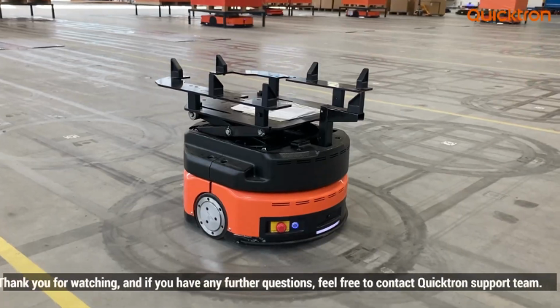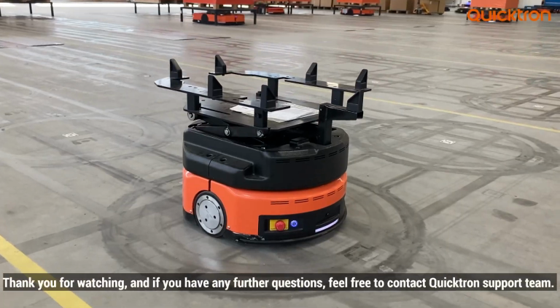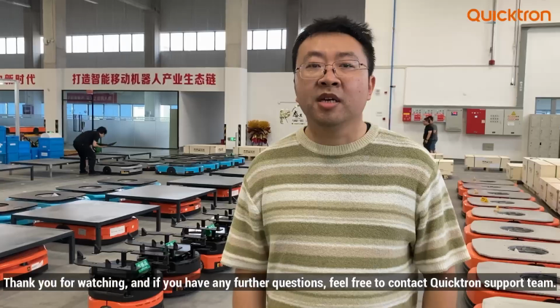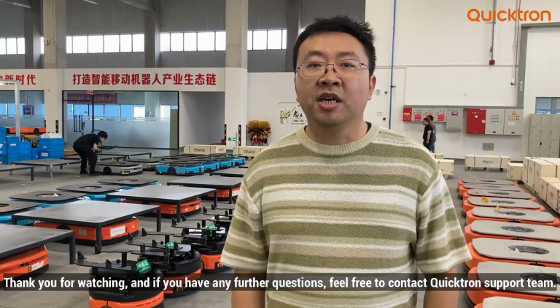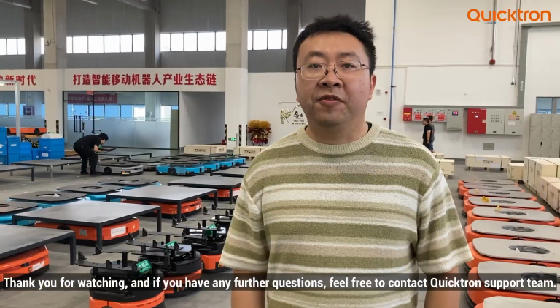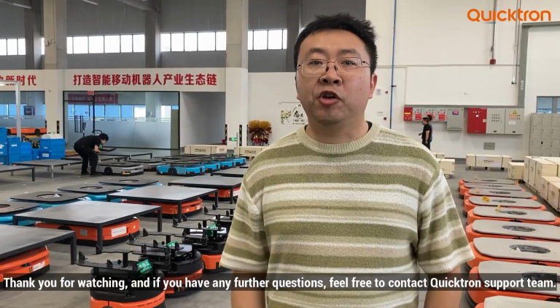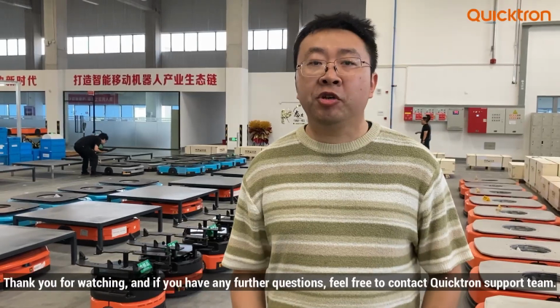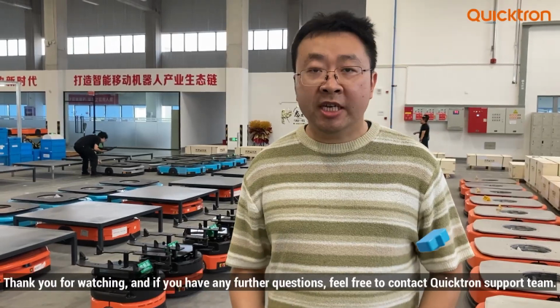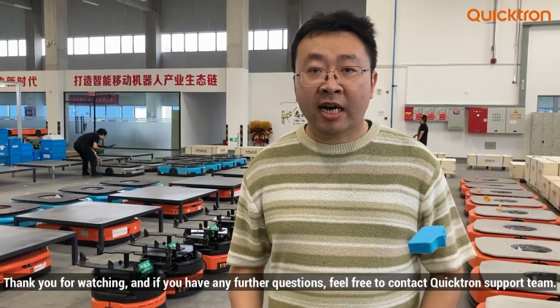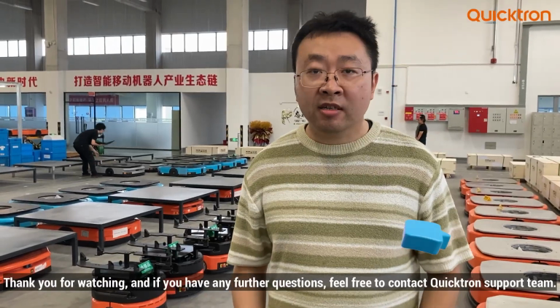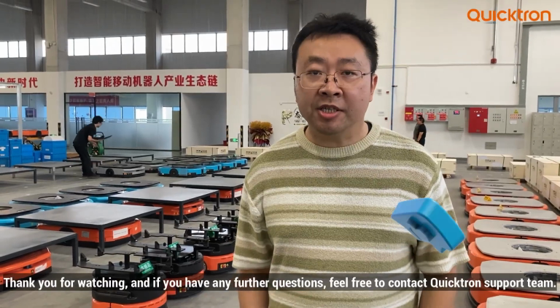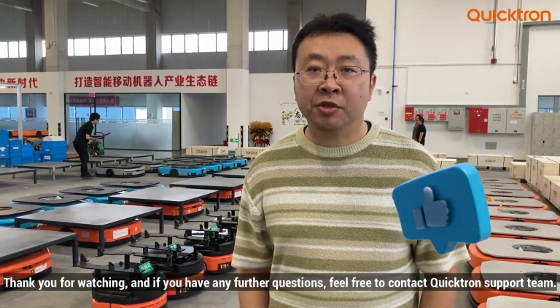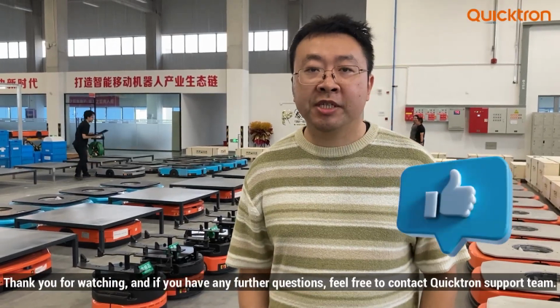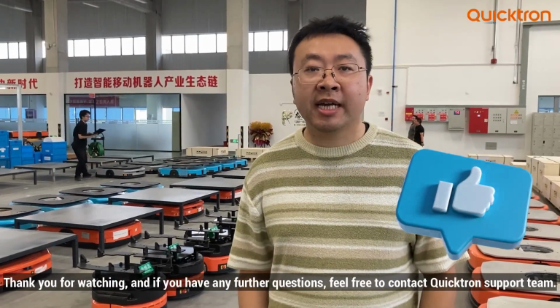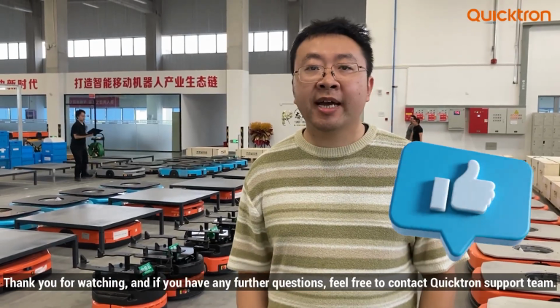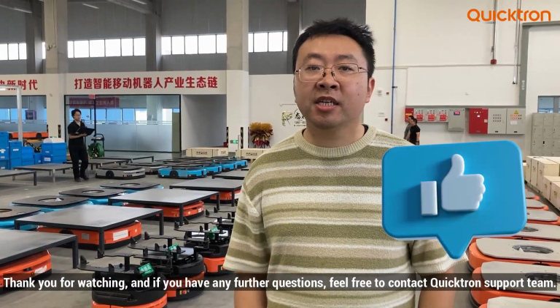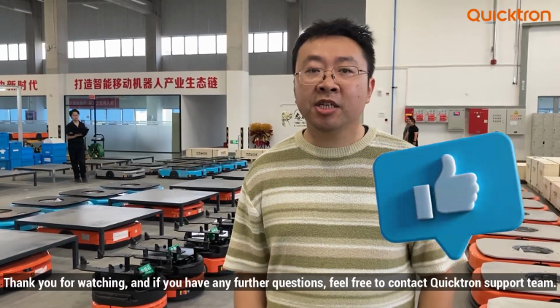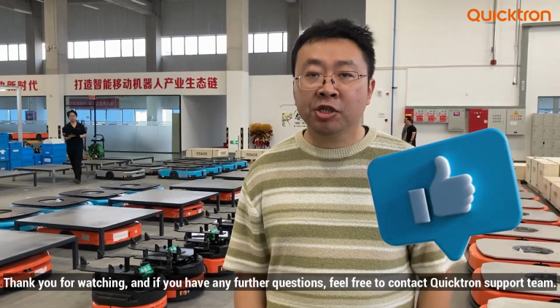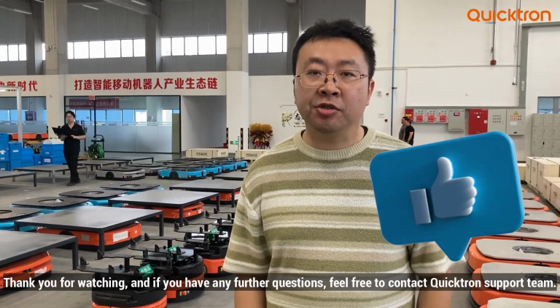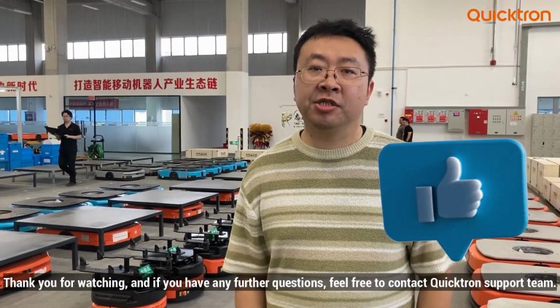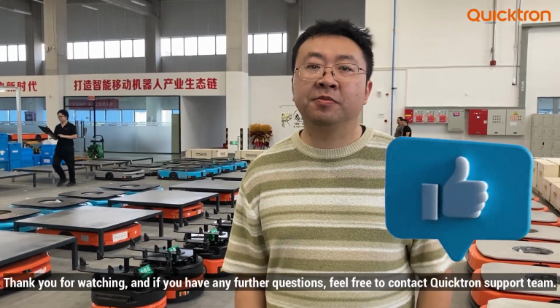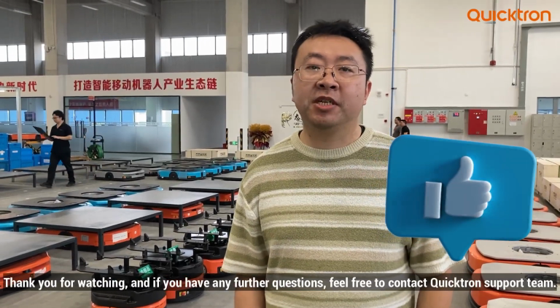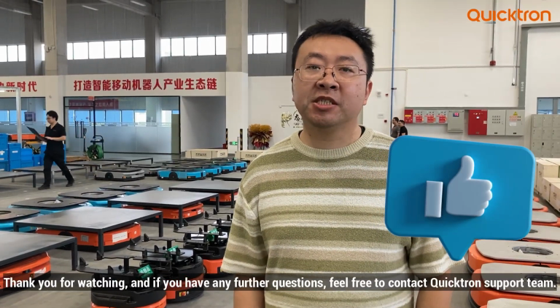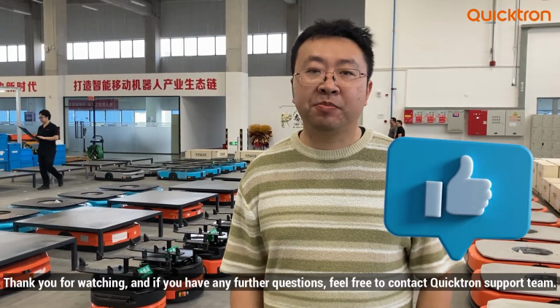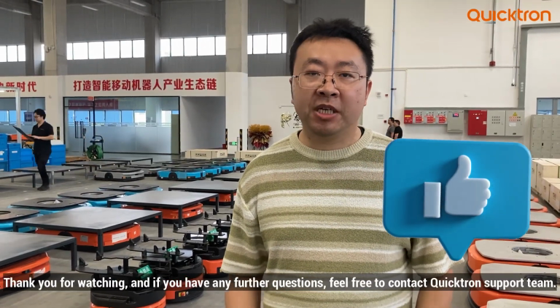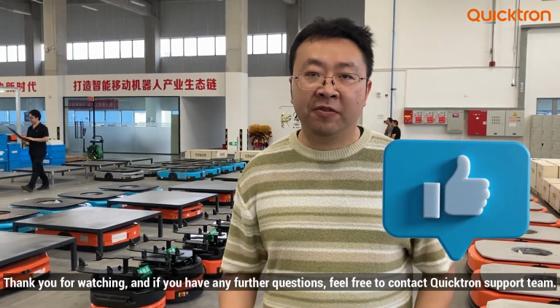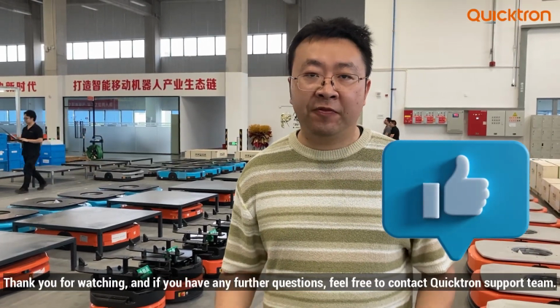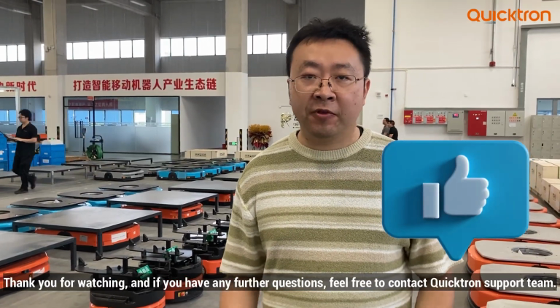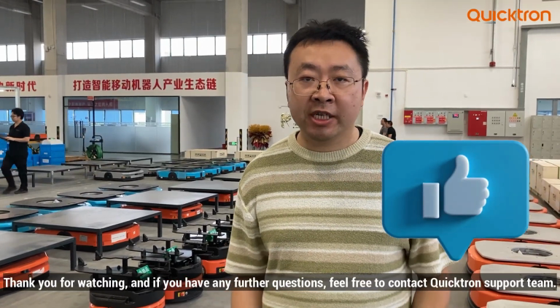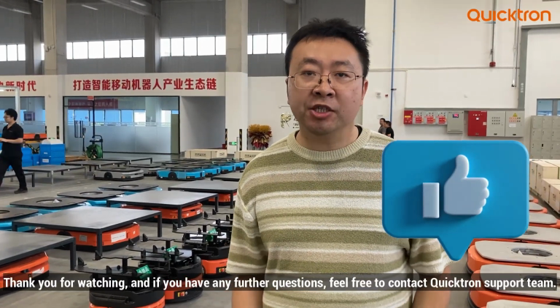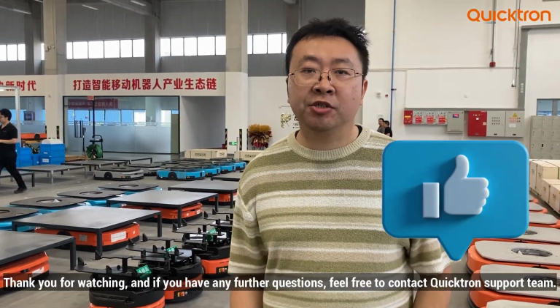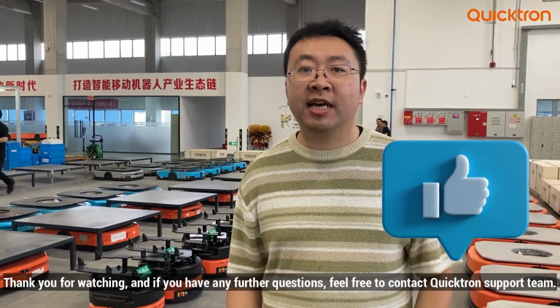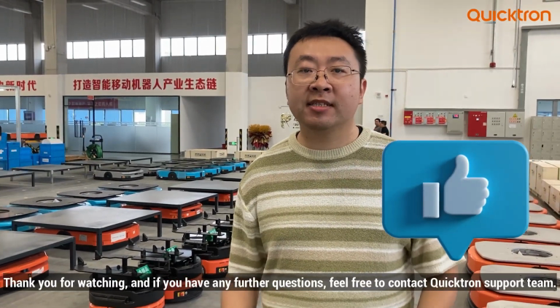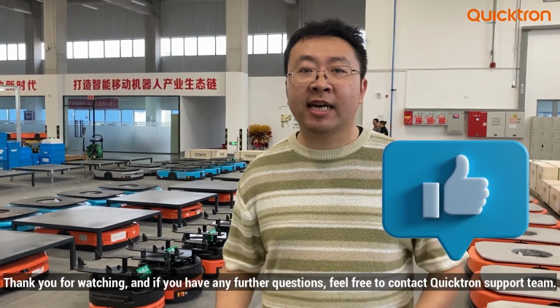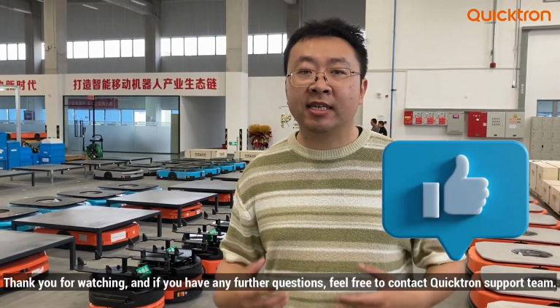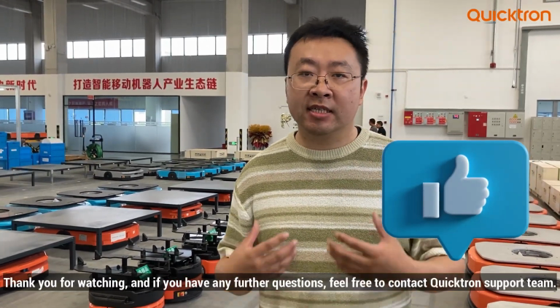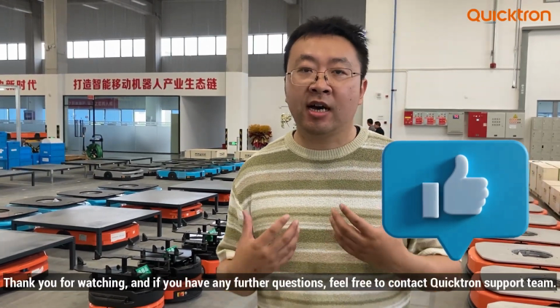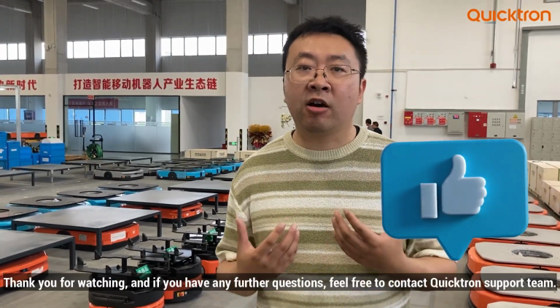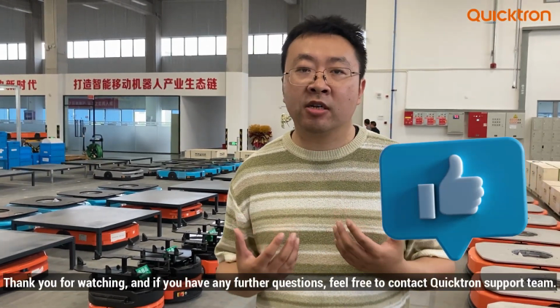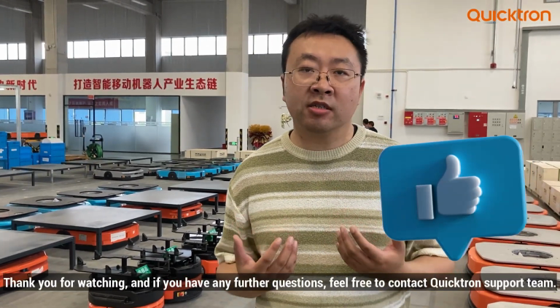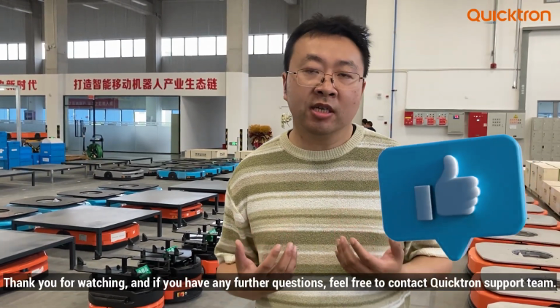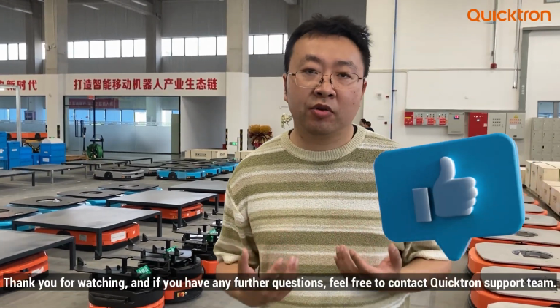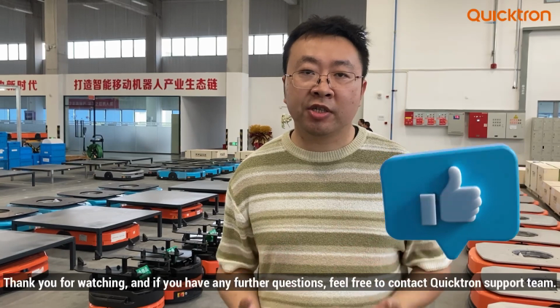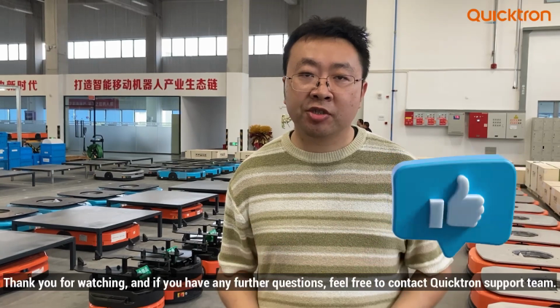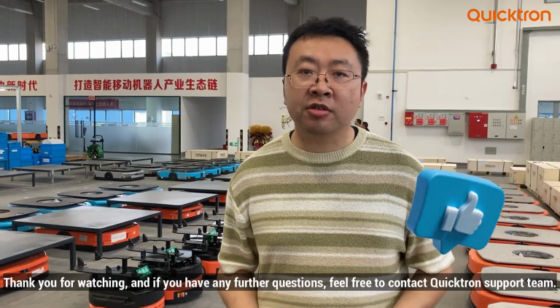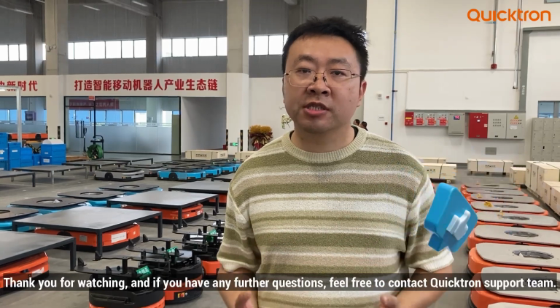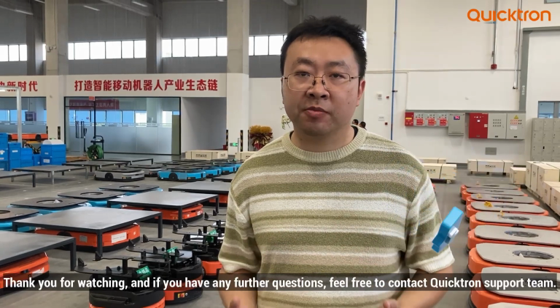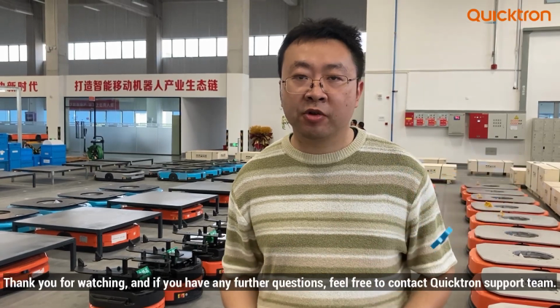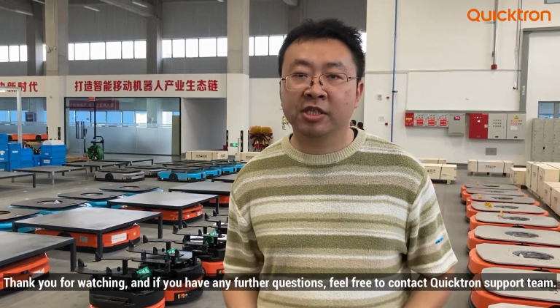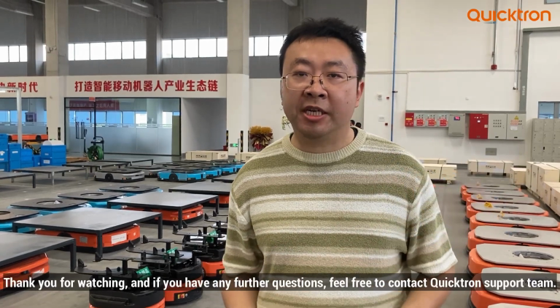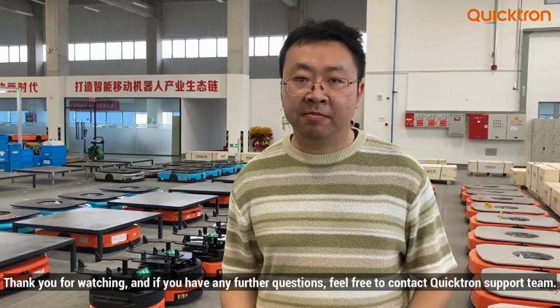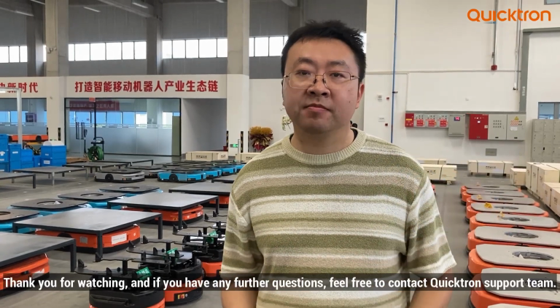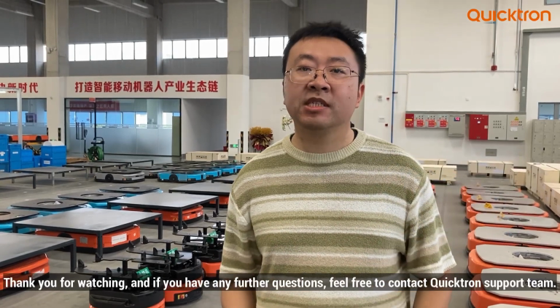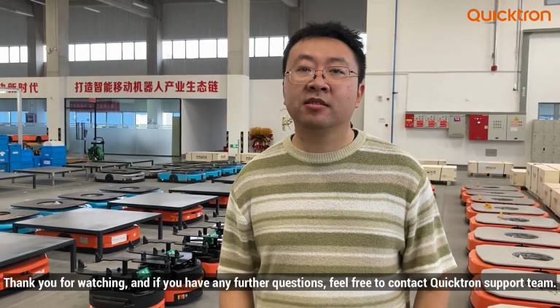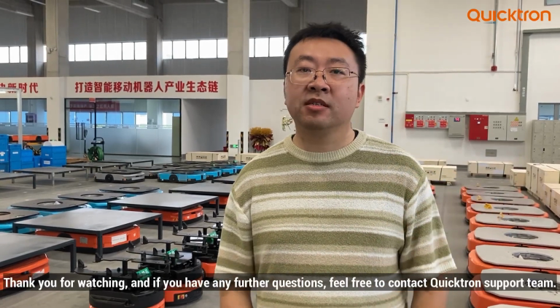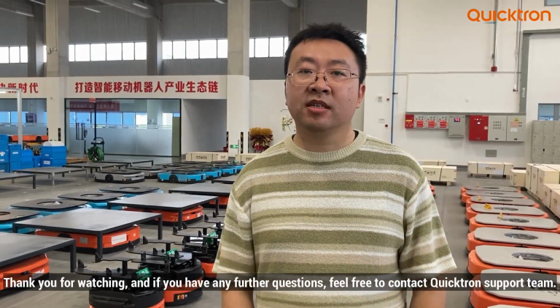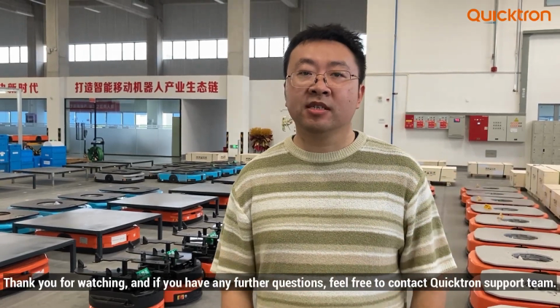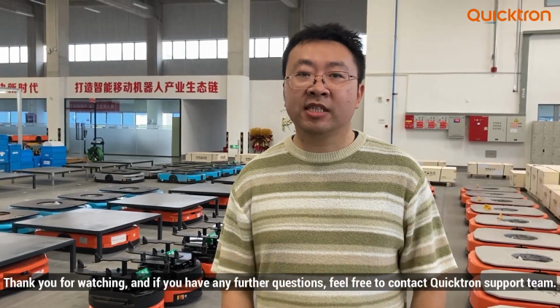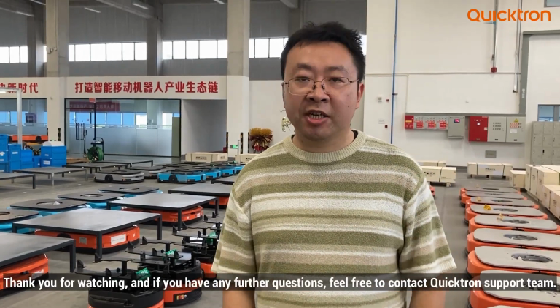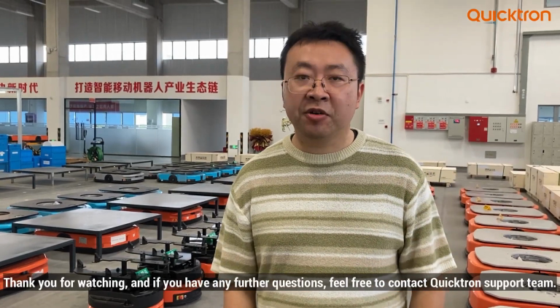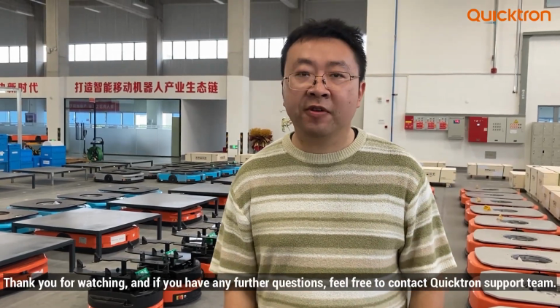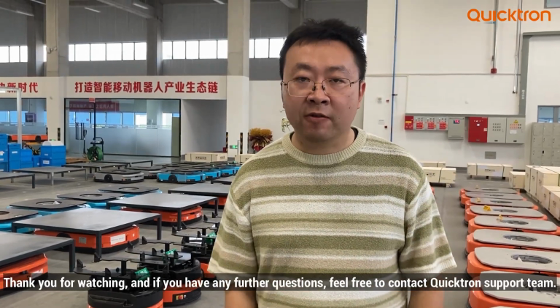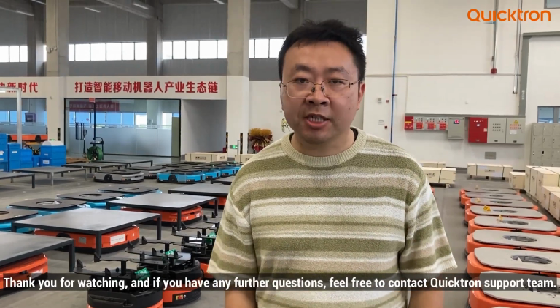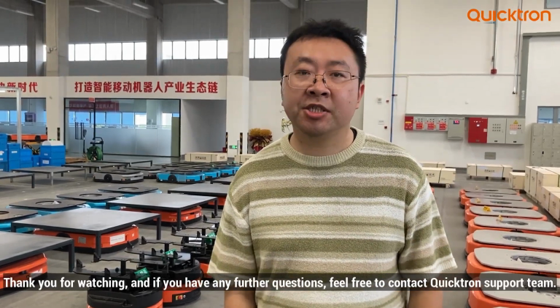If you encounter any issues, please feel free to contact our technical support team. Thank you very much.